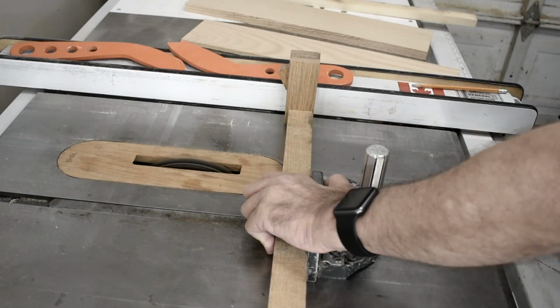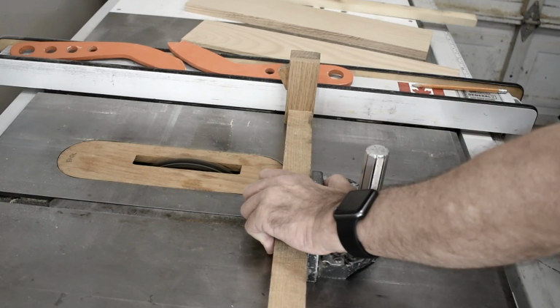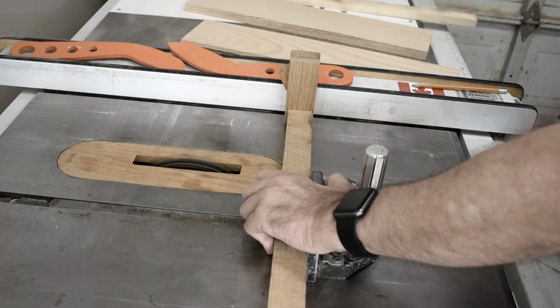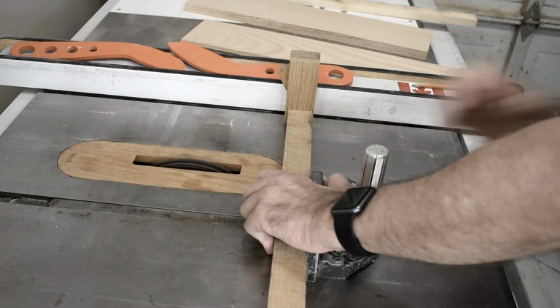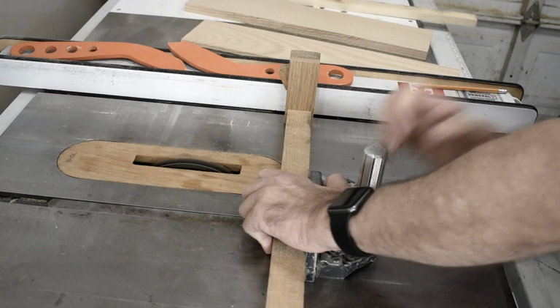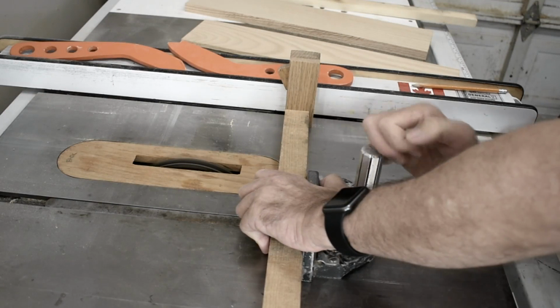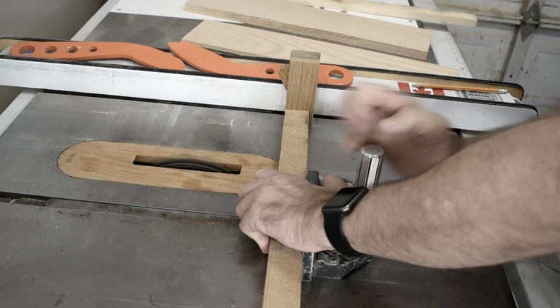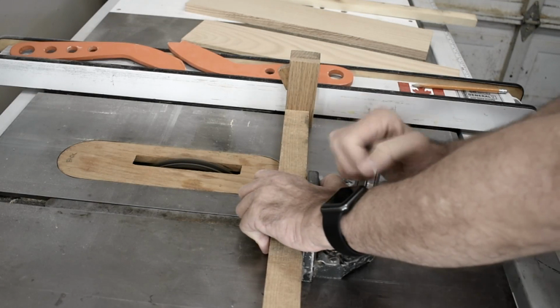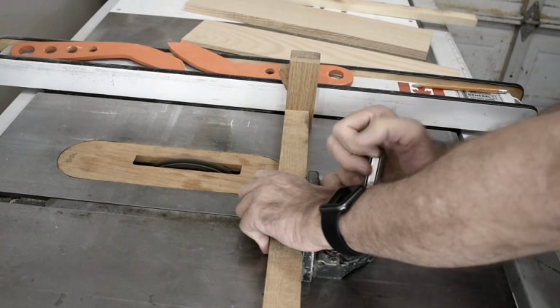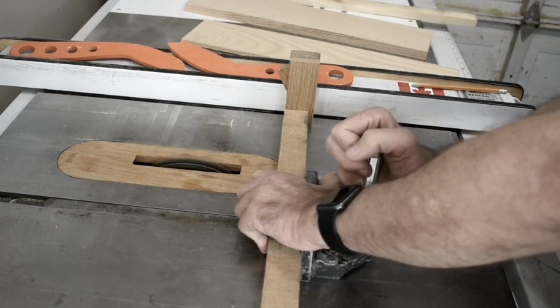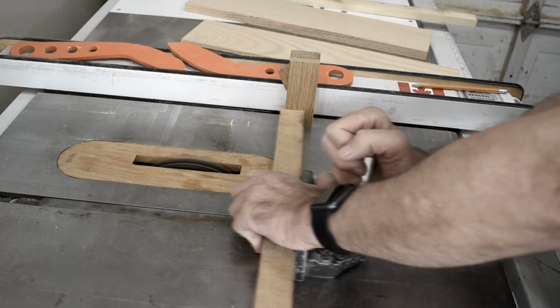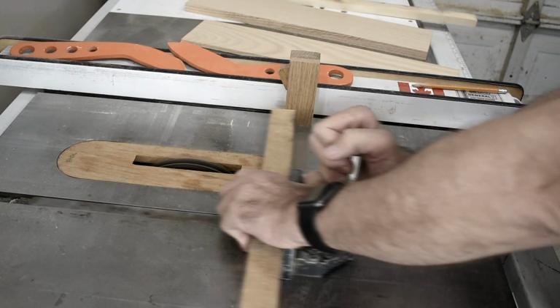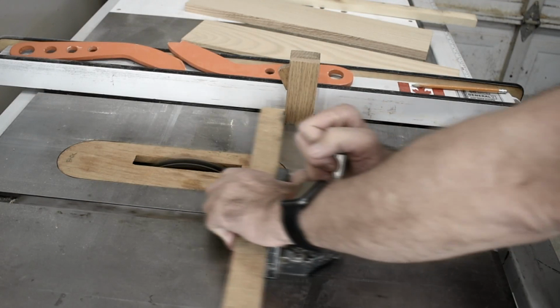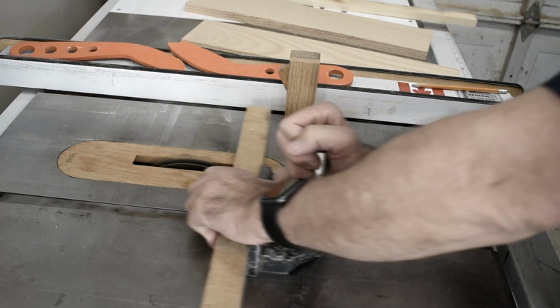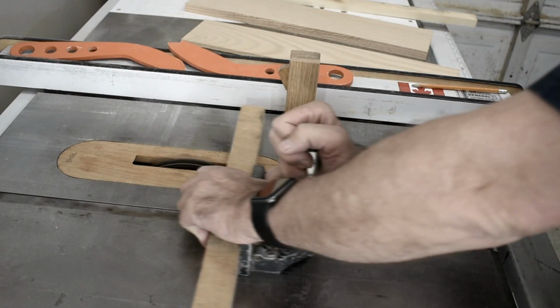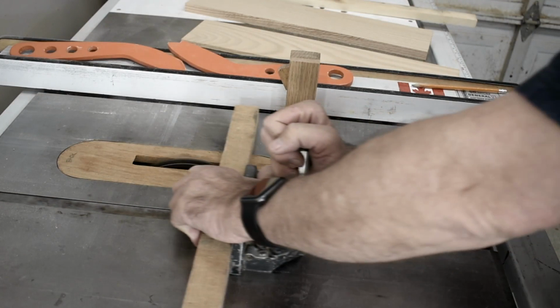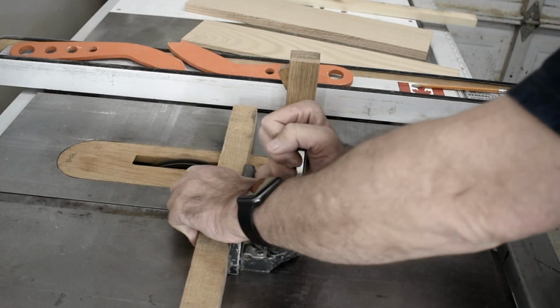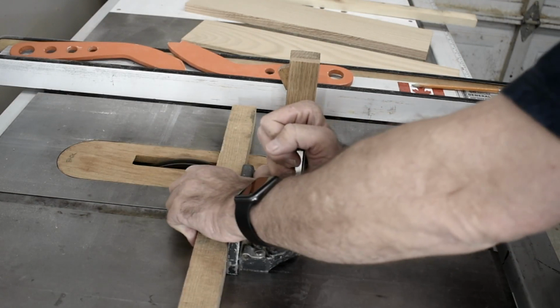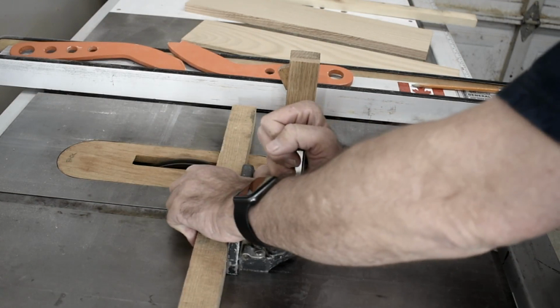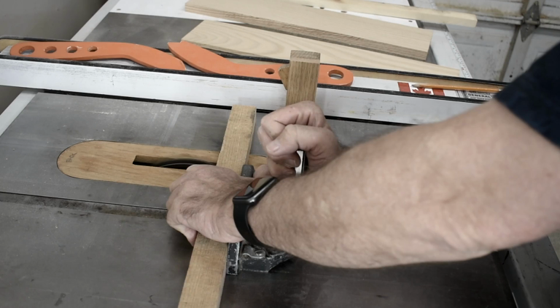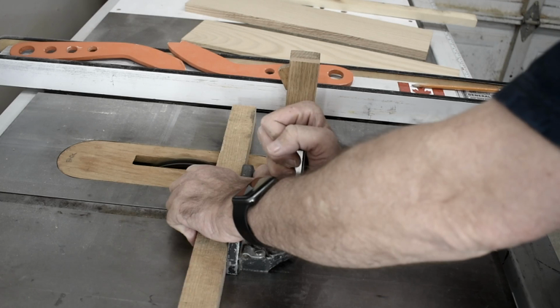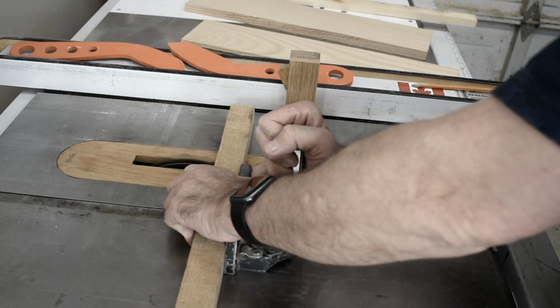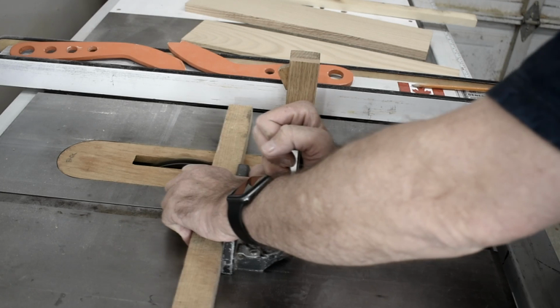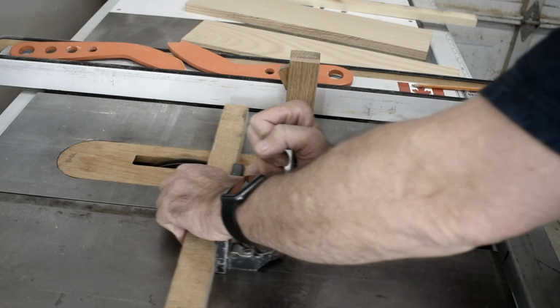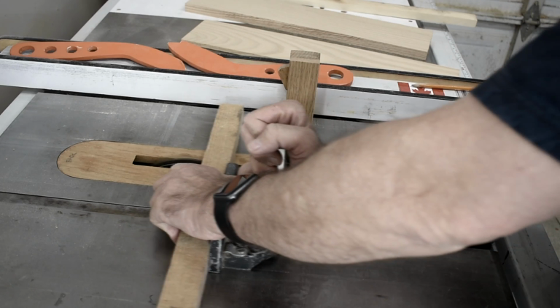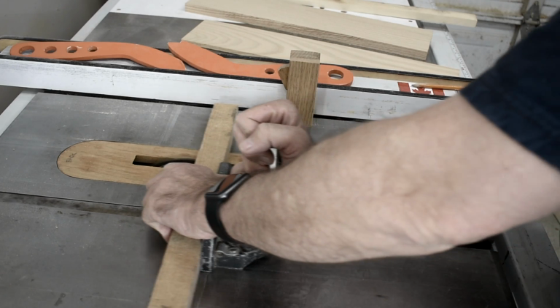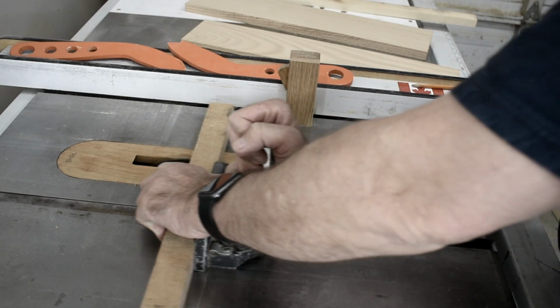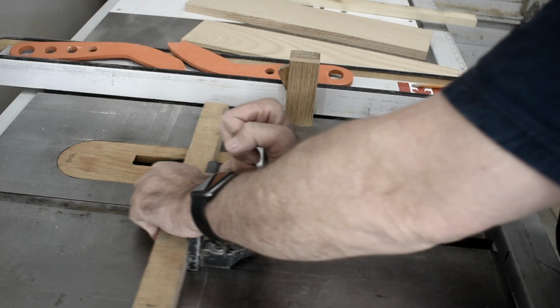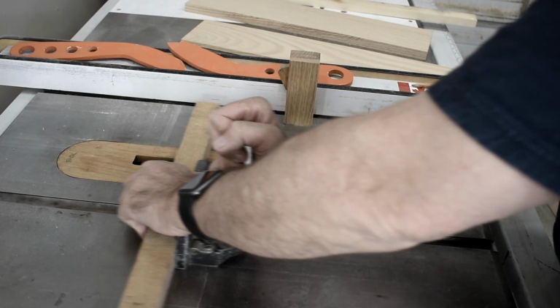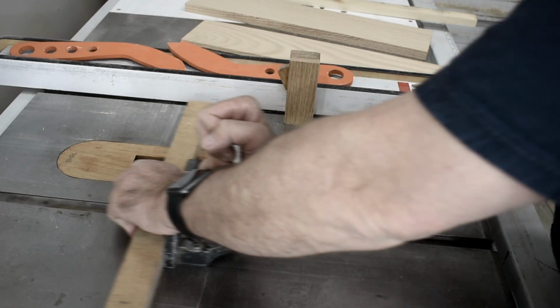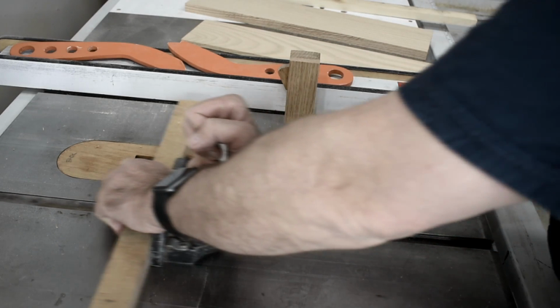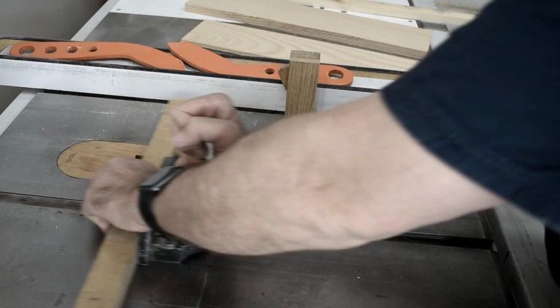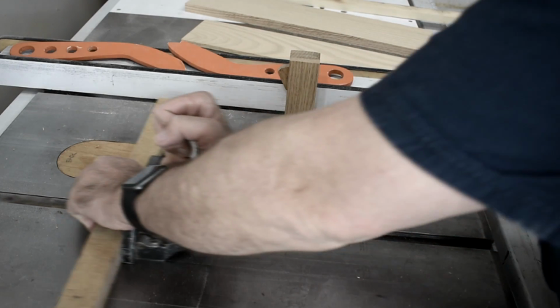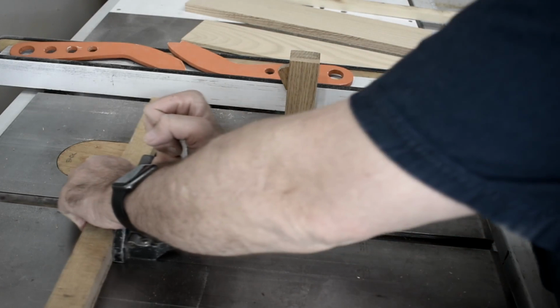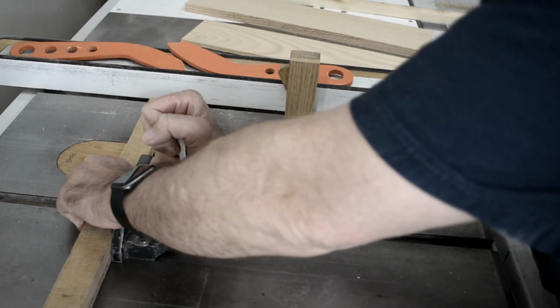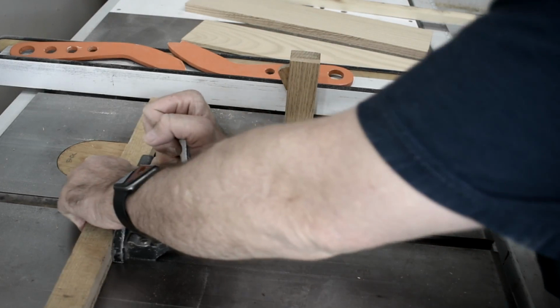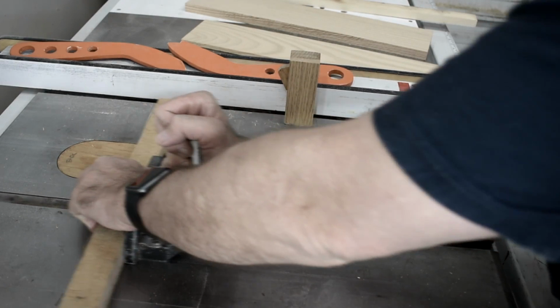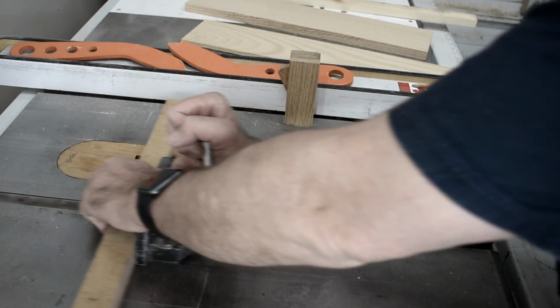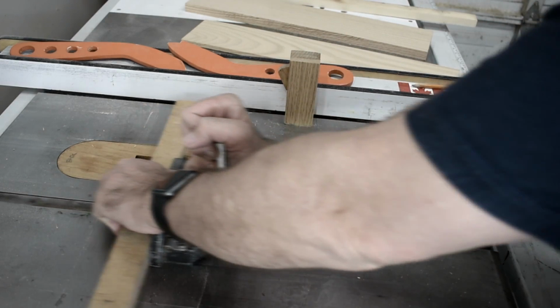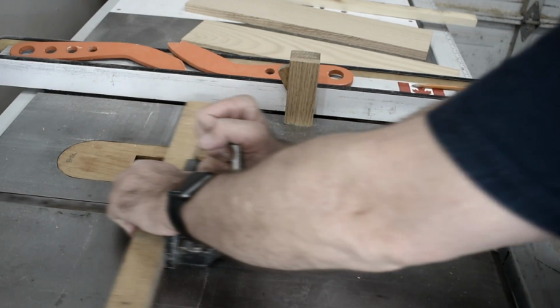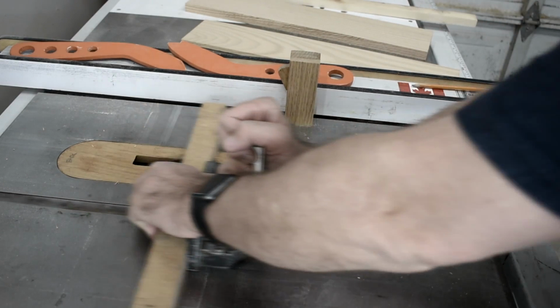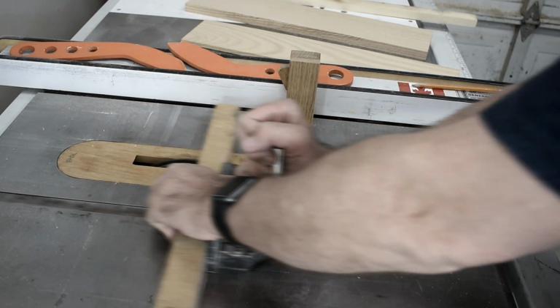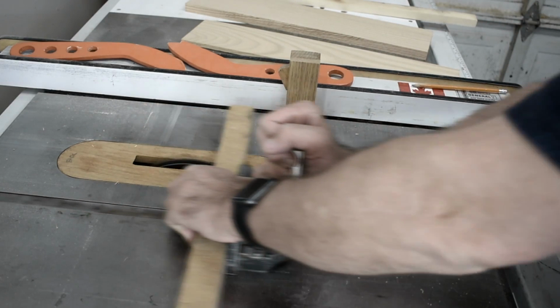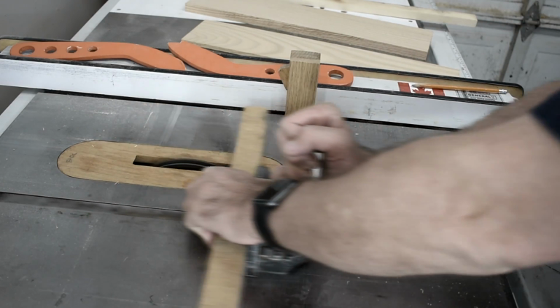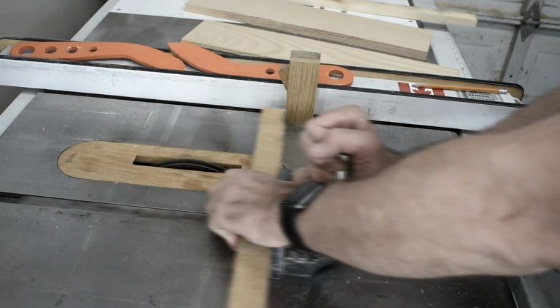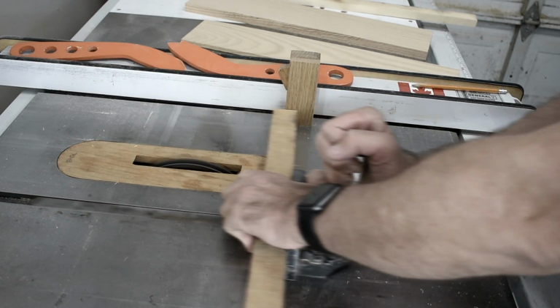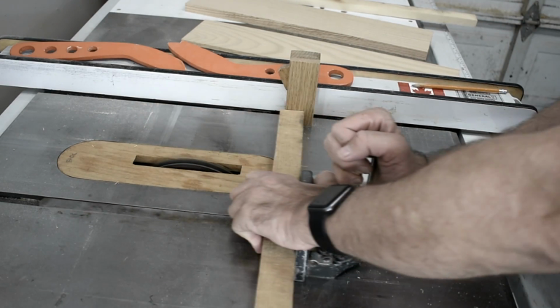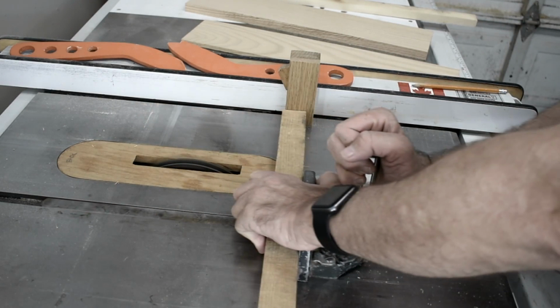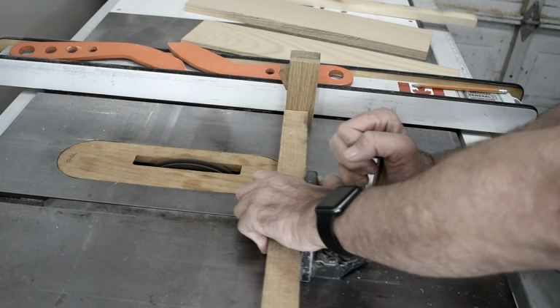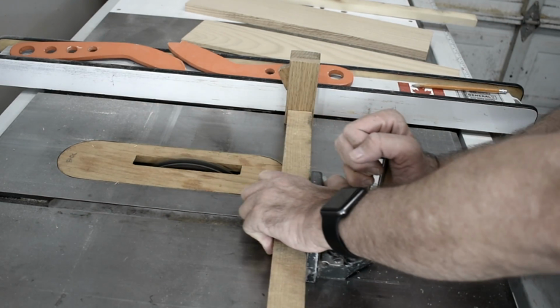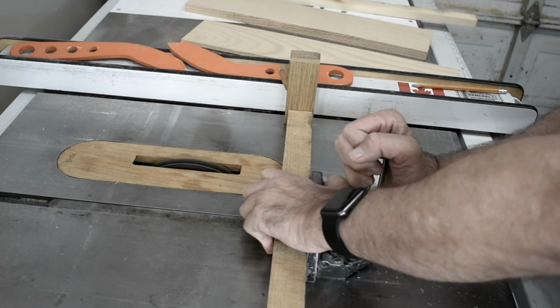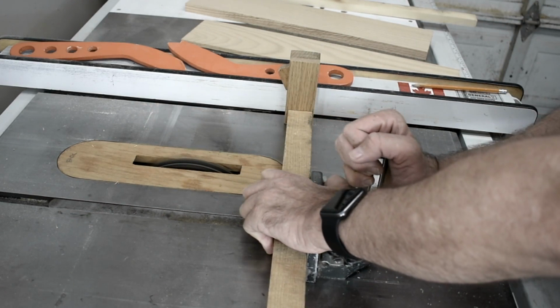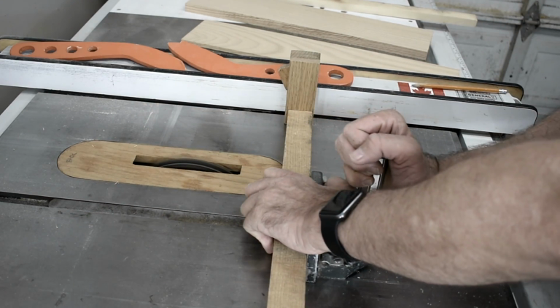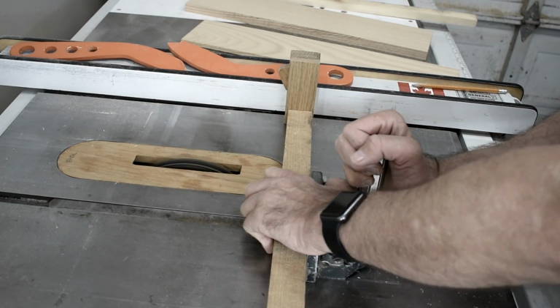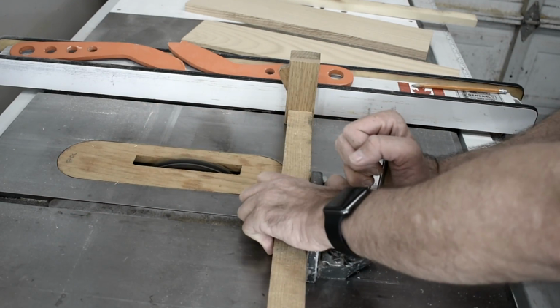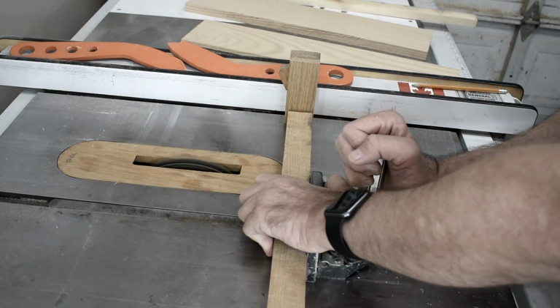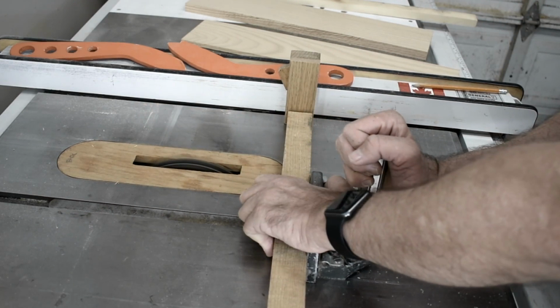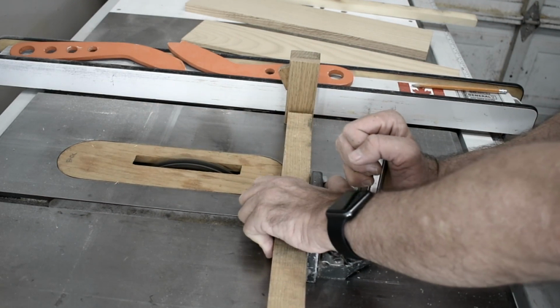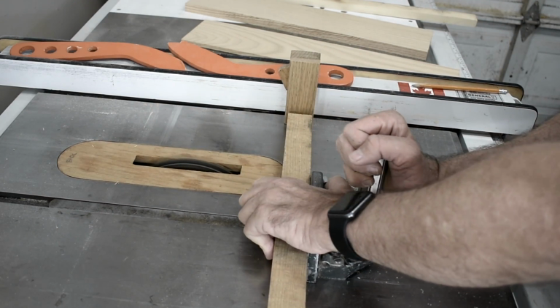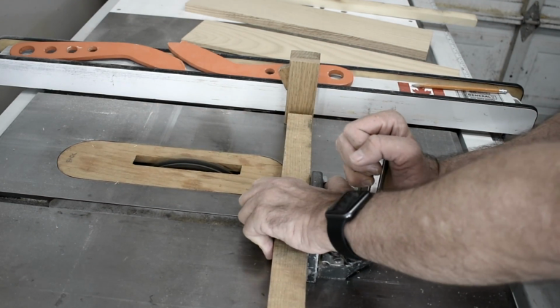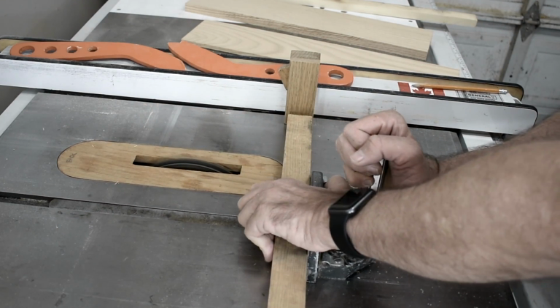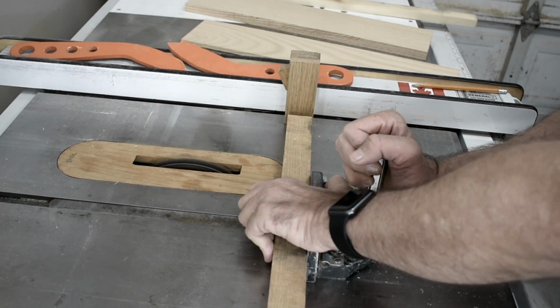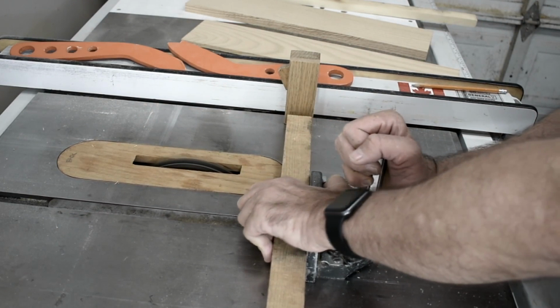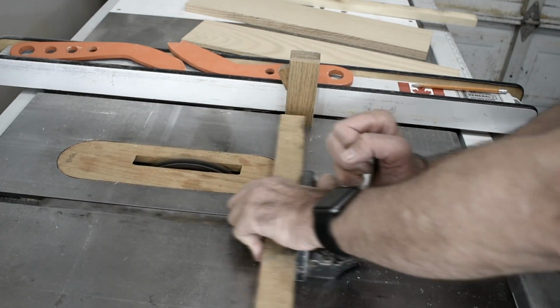Since I have my dado blade out, I'll just use it to cut these notches in the two end pieces.